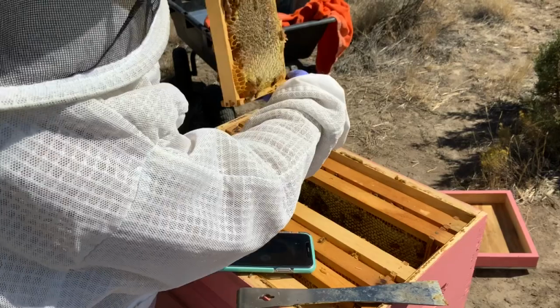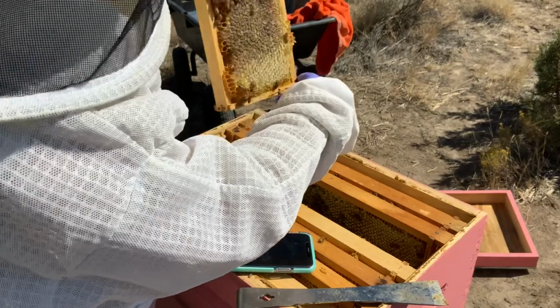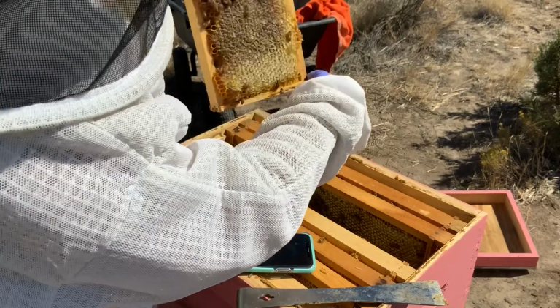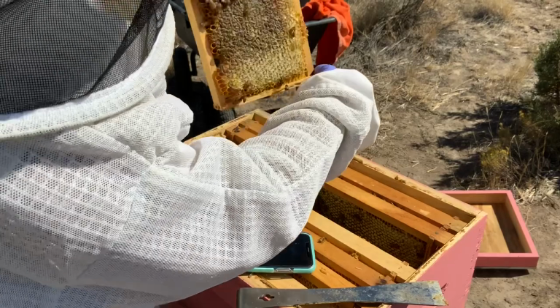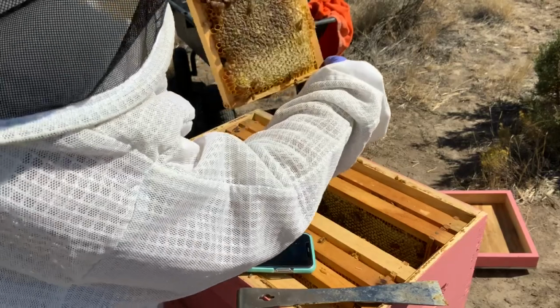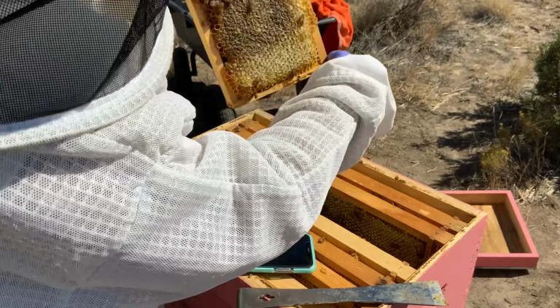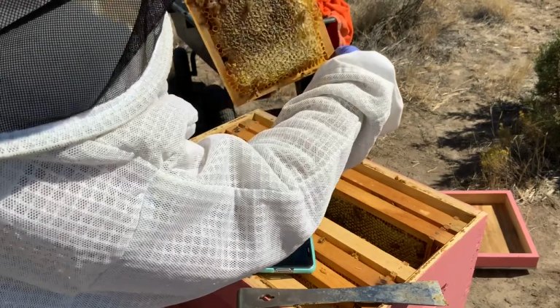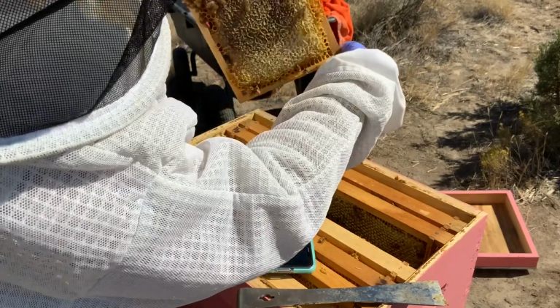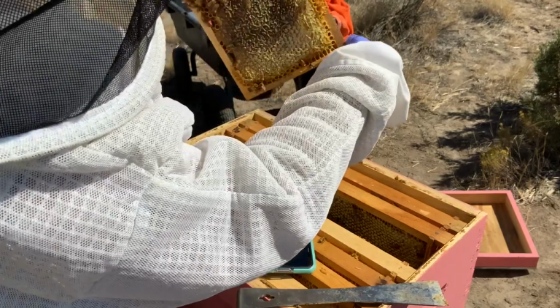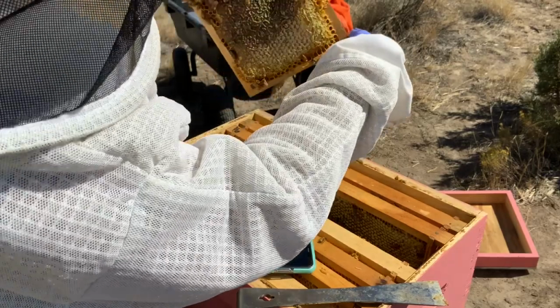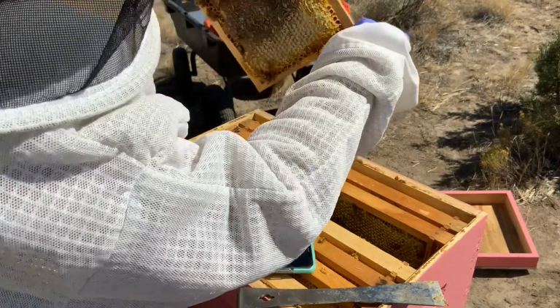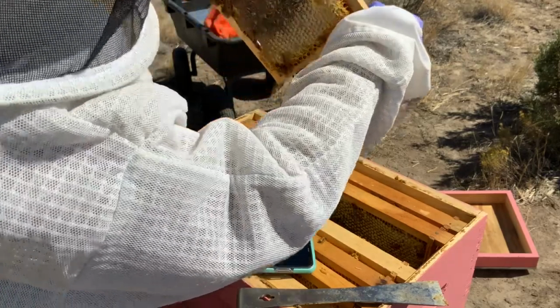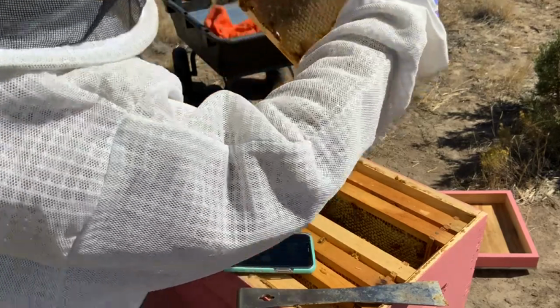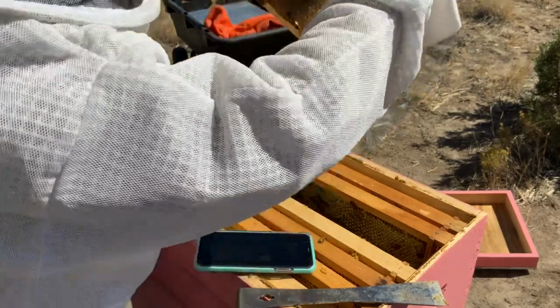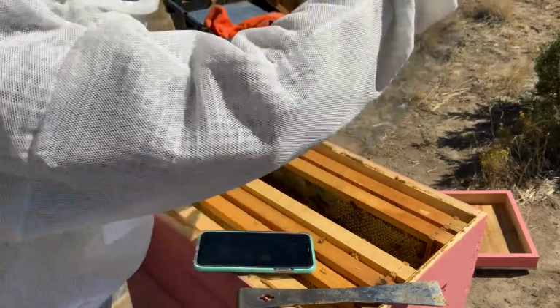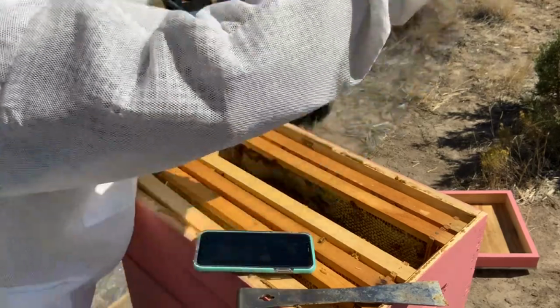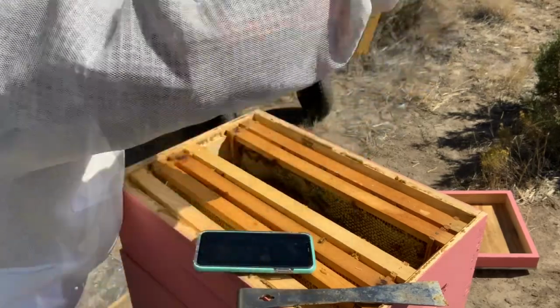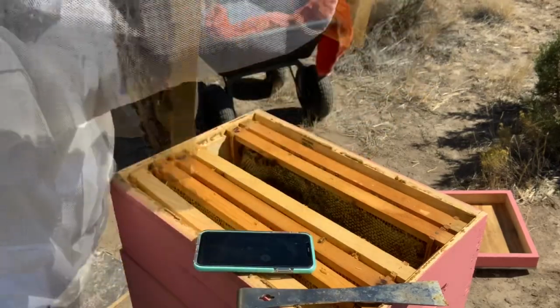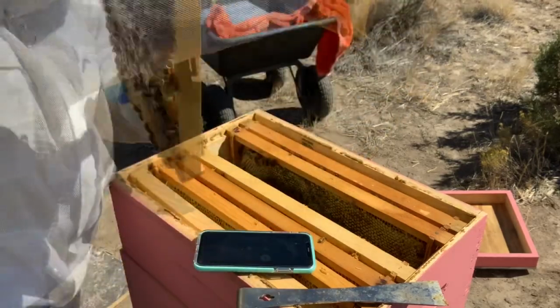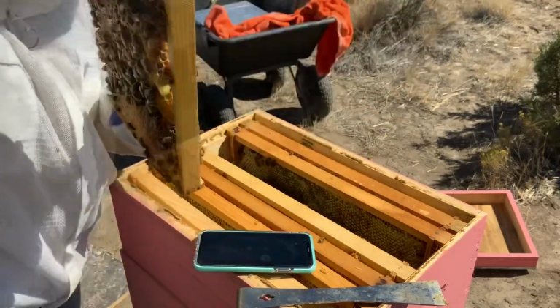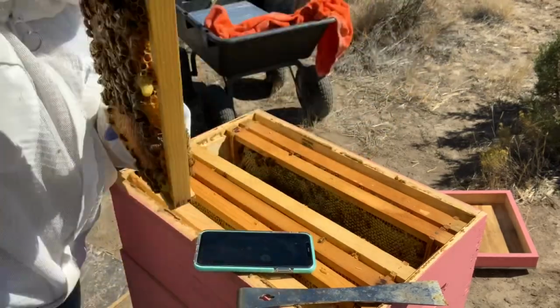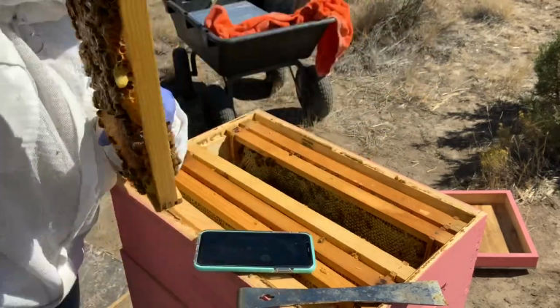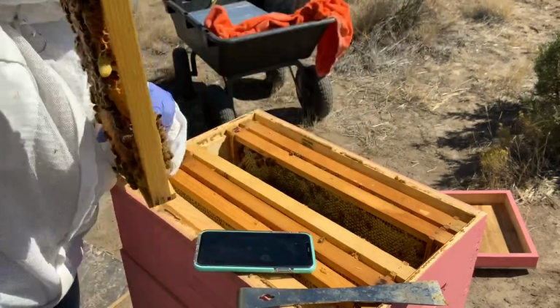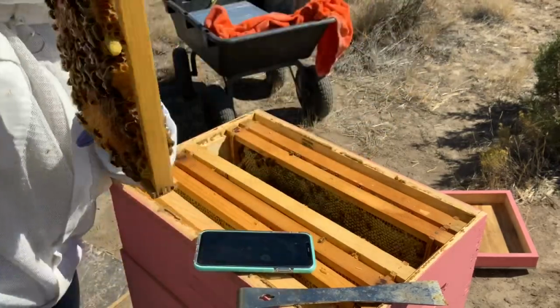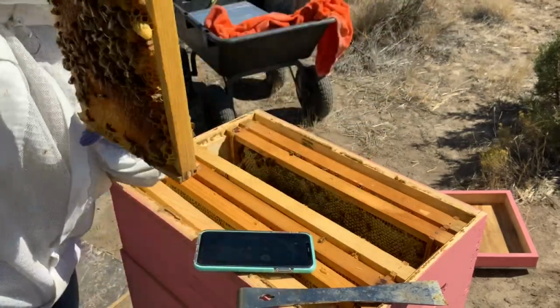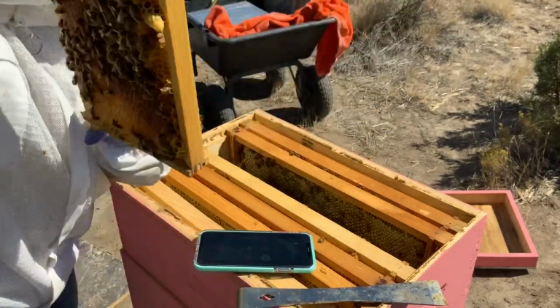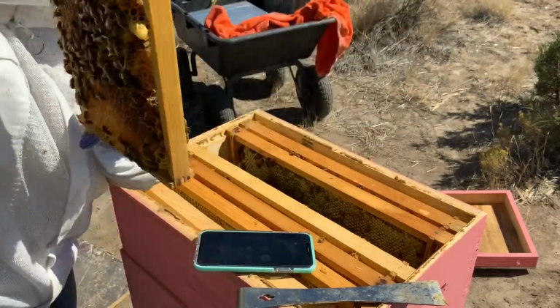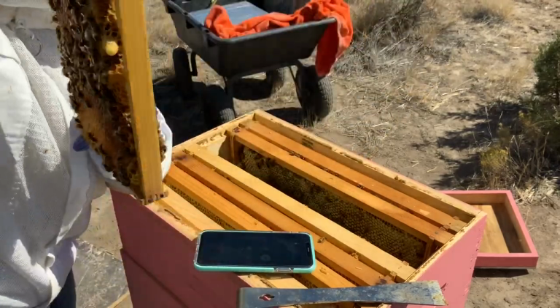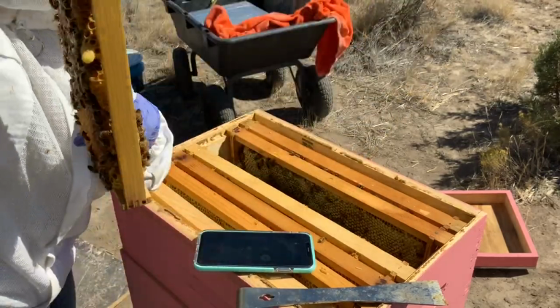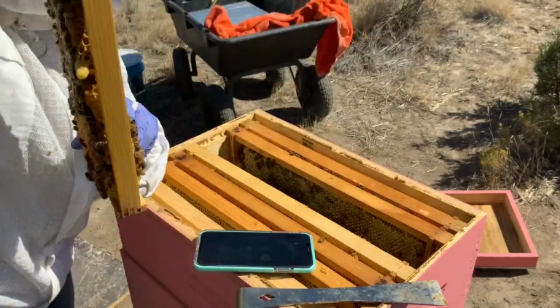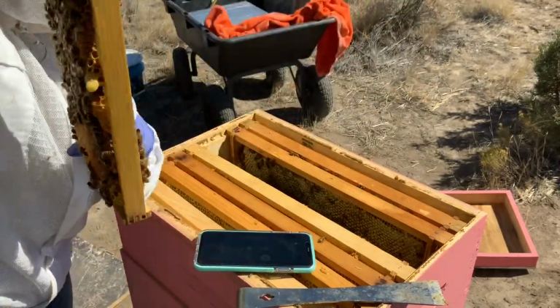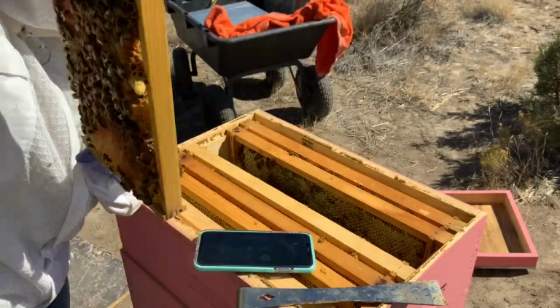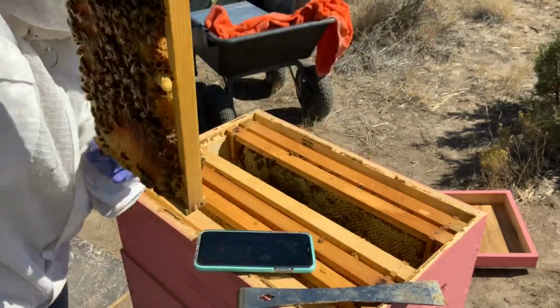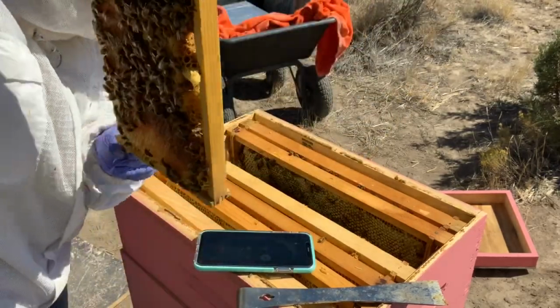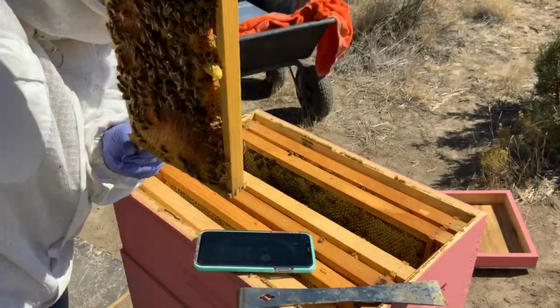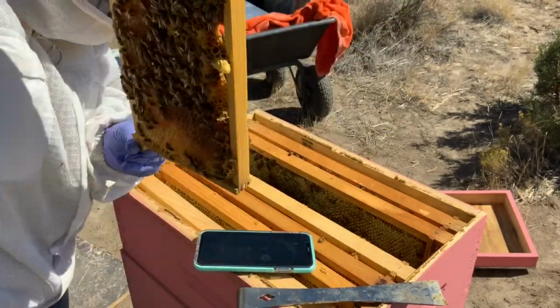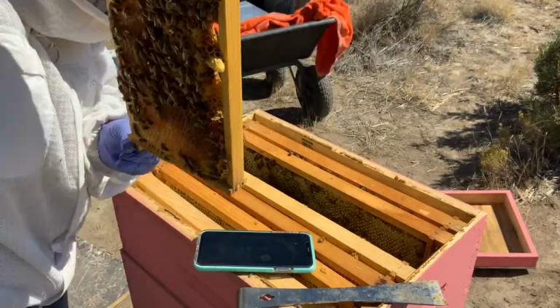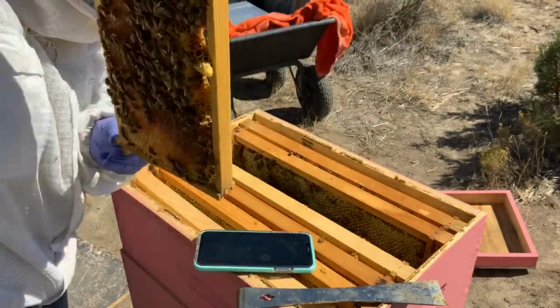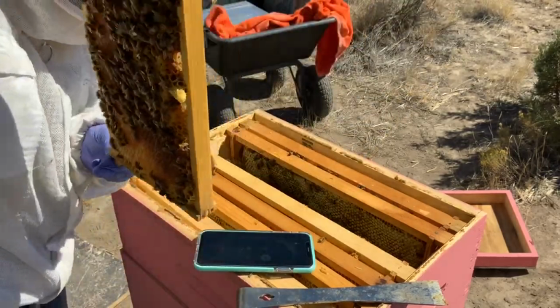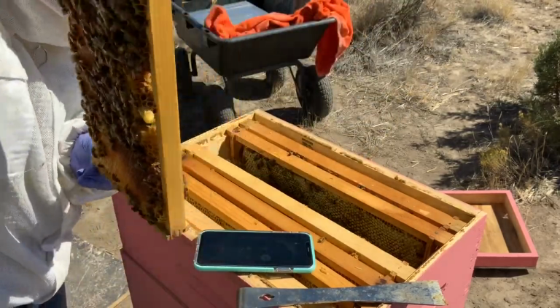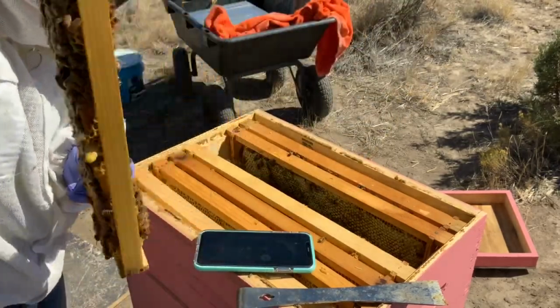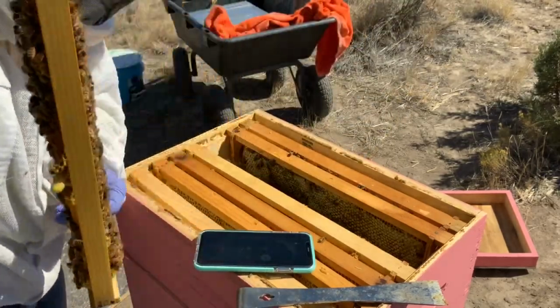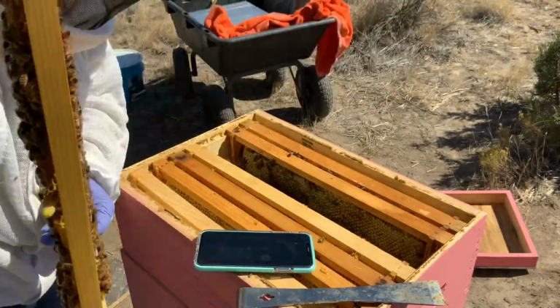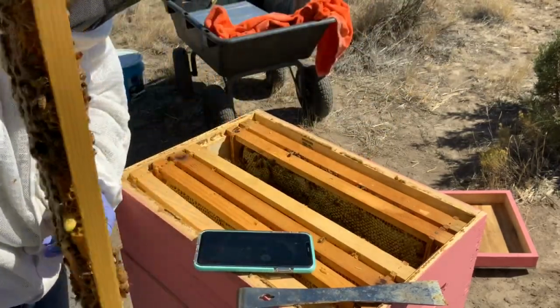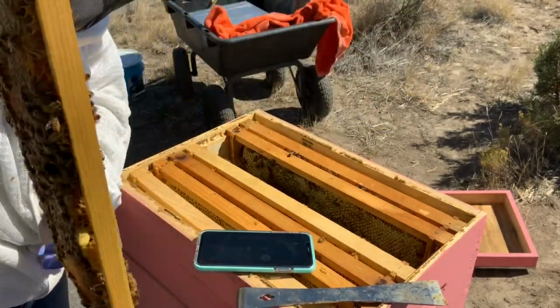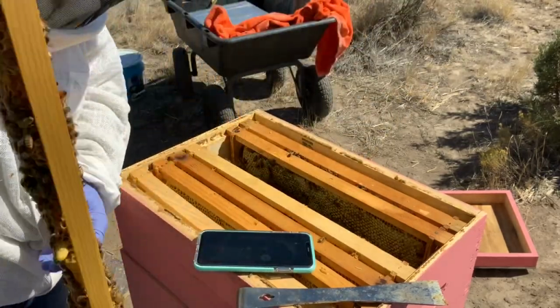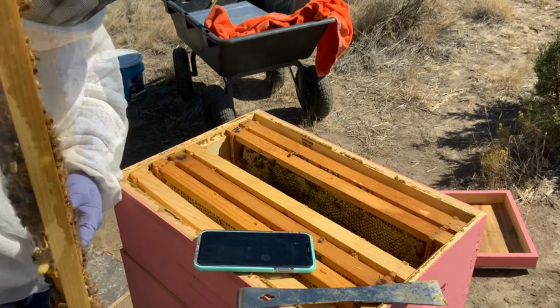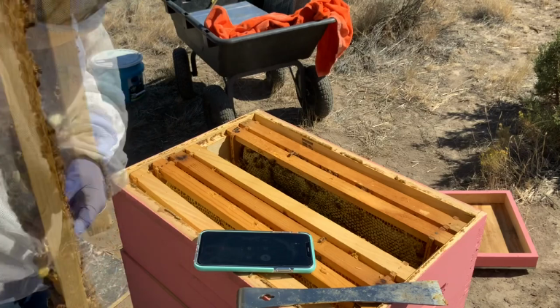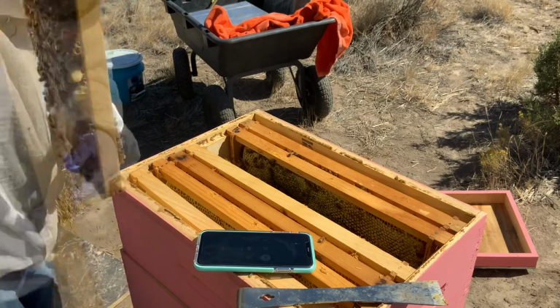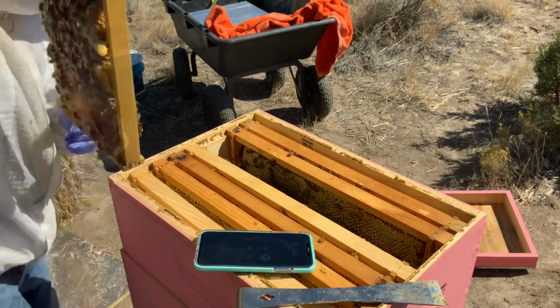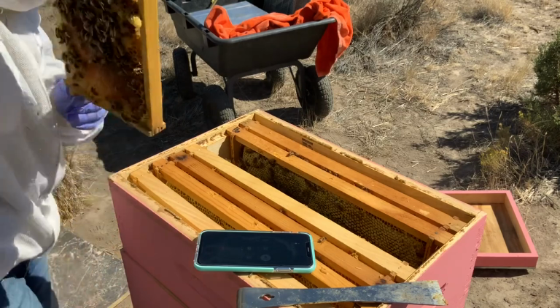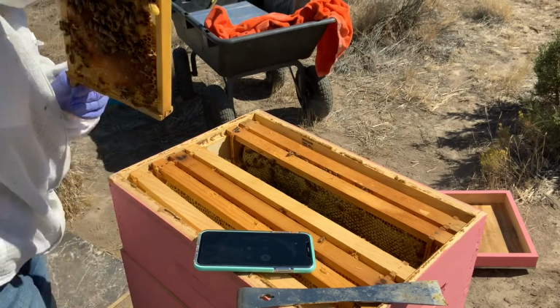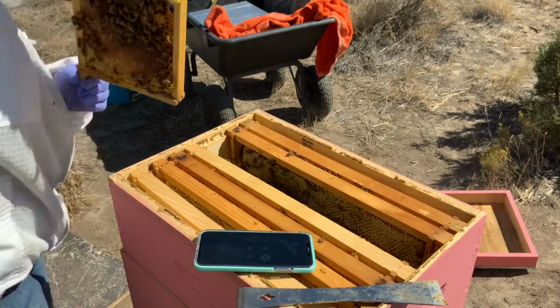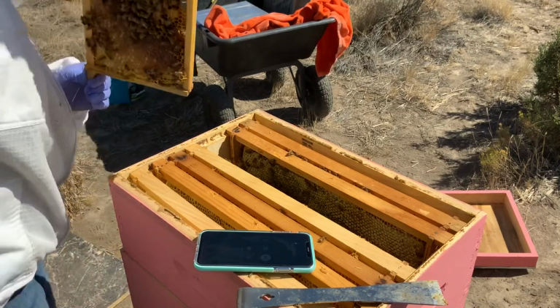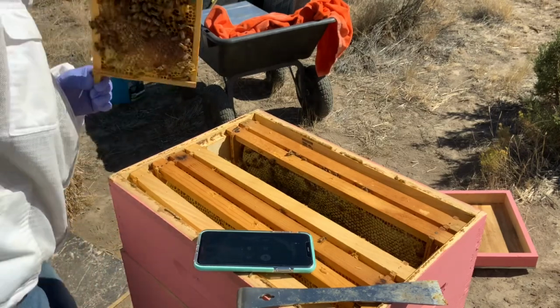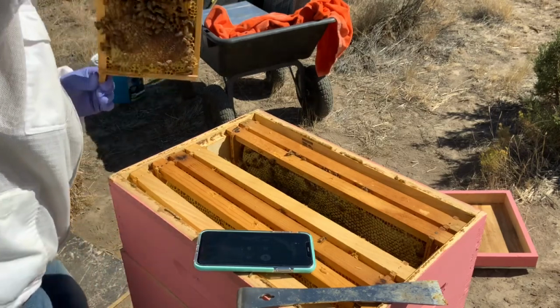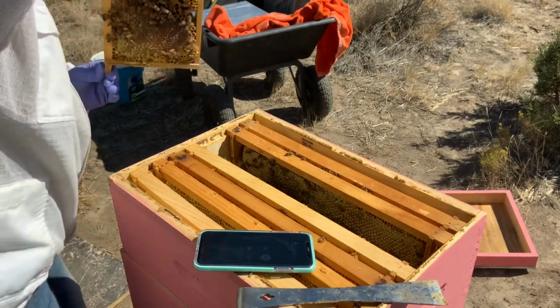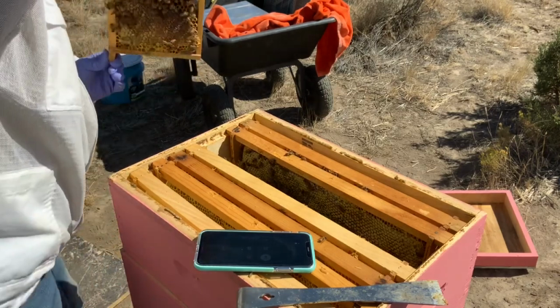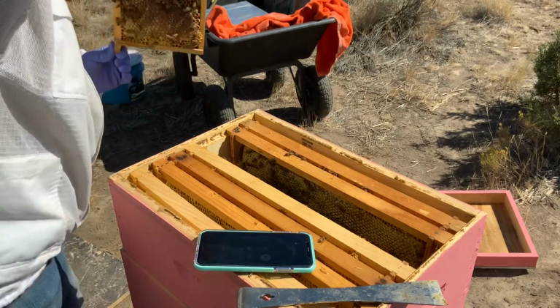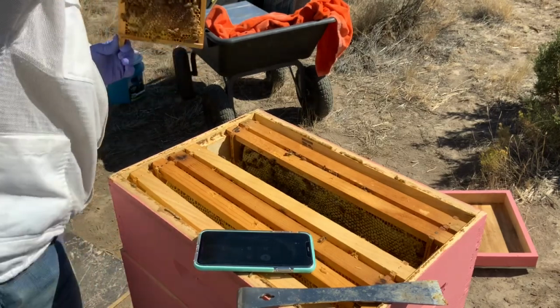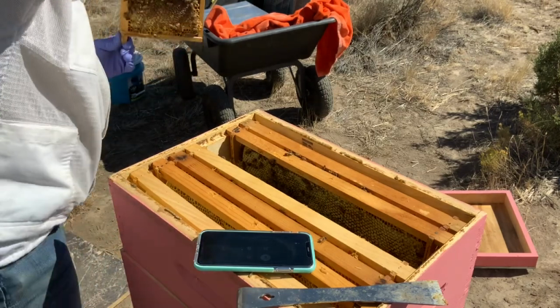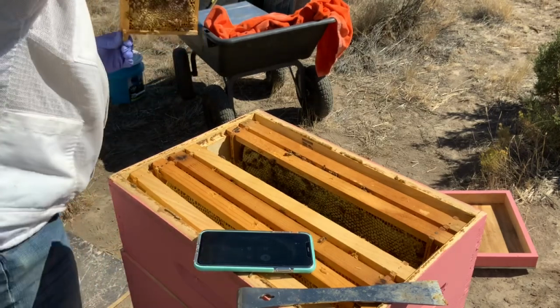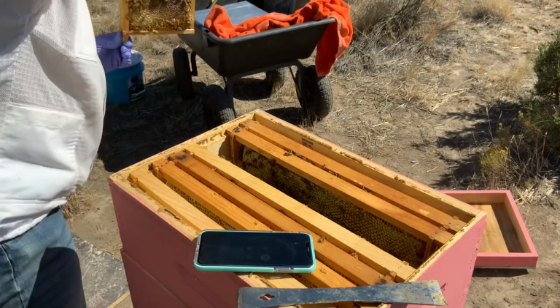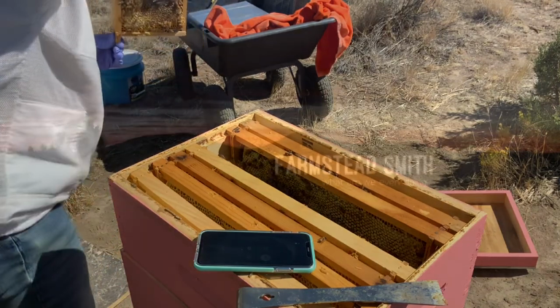Hi, I'm doing a hive check and I have a capped queen cell. Oh my god, really?